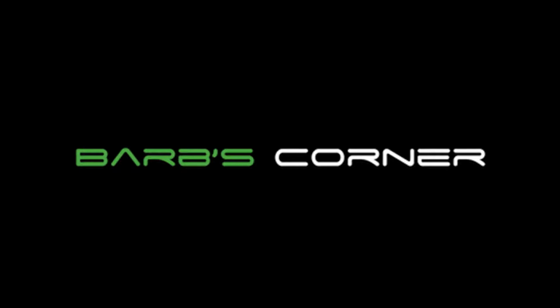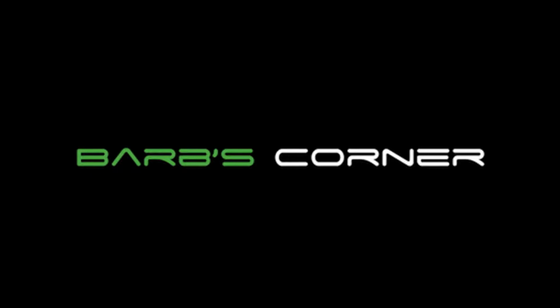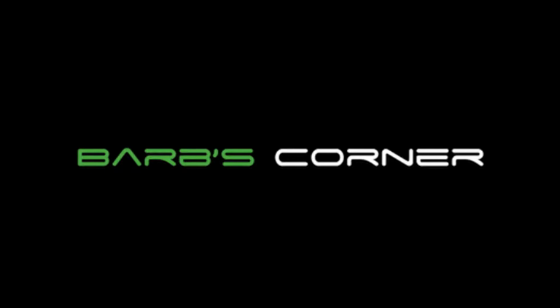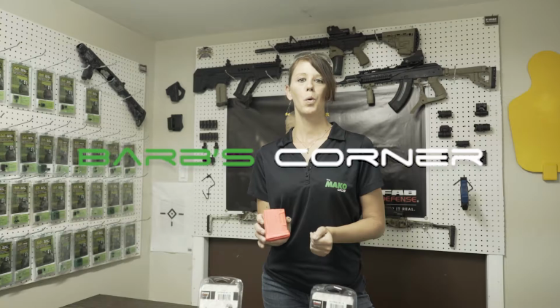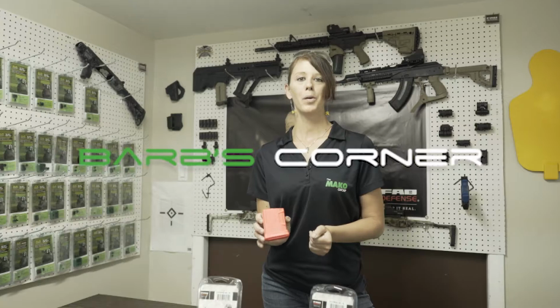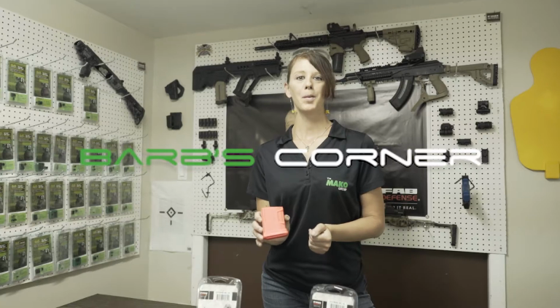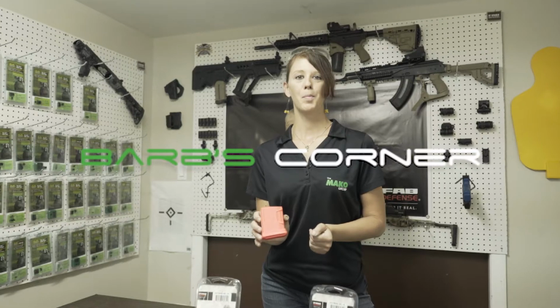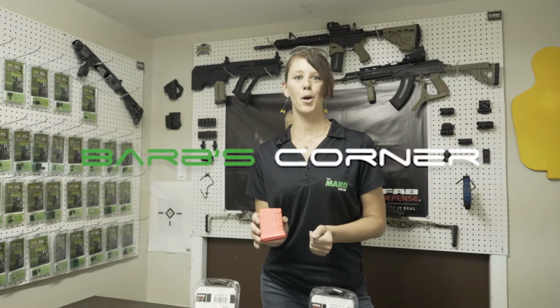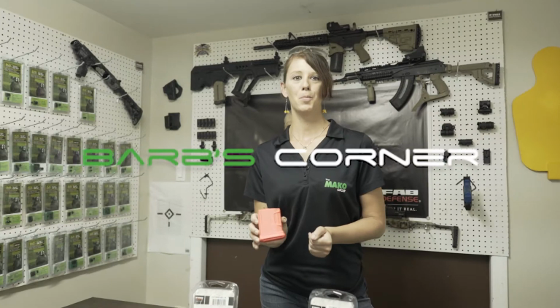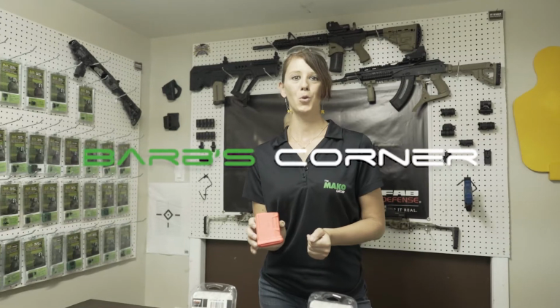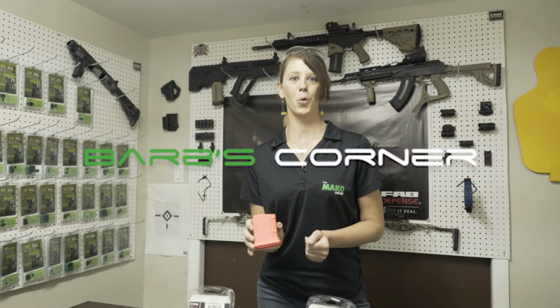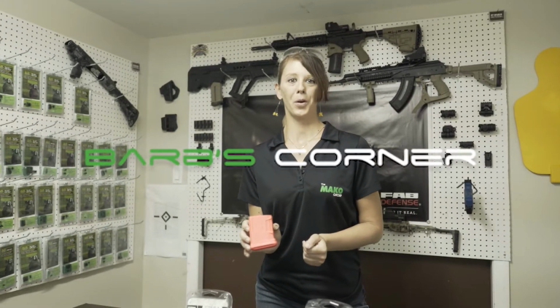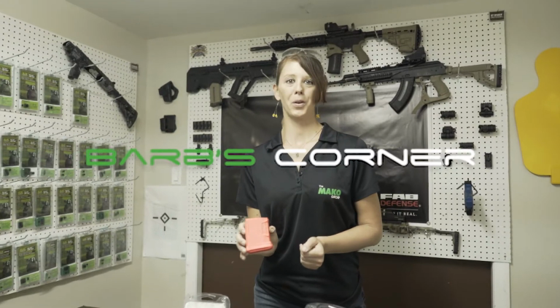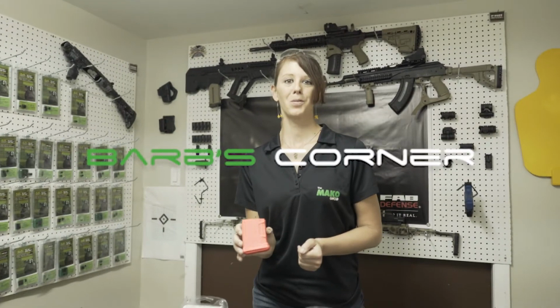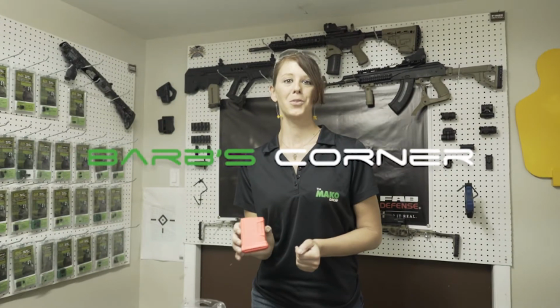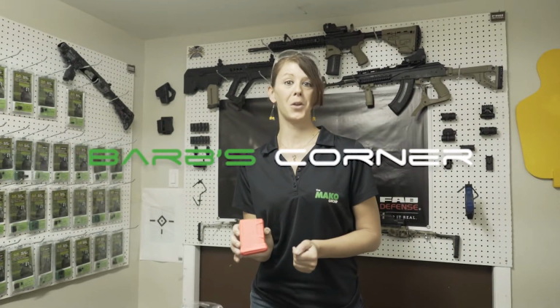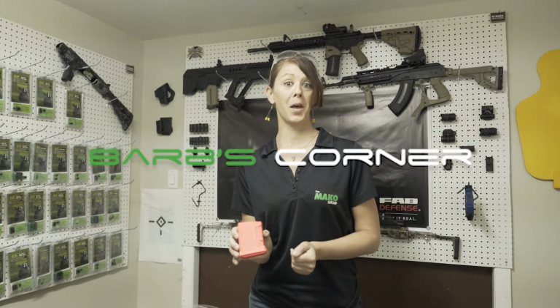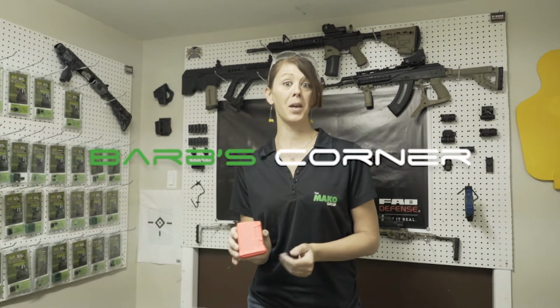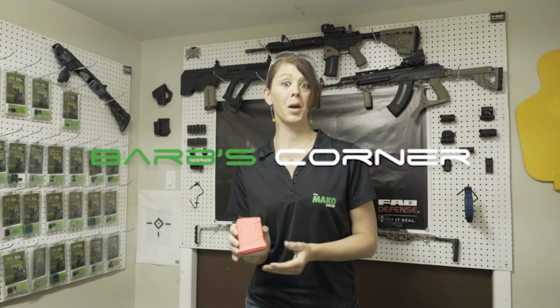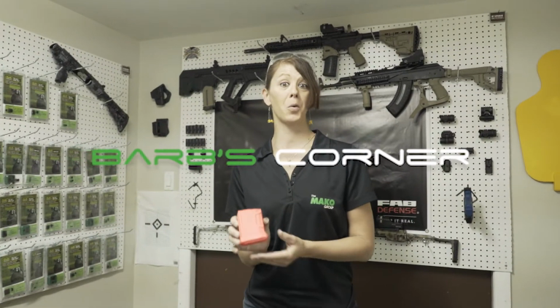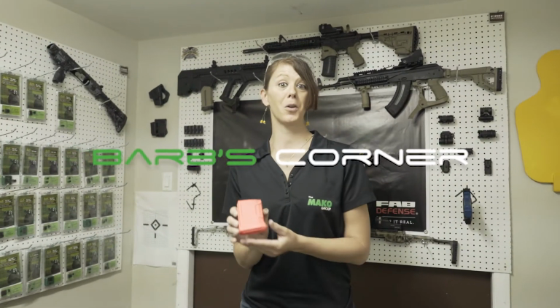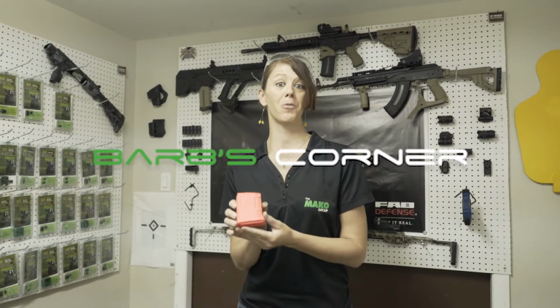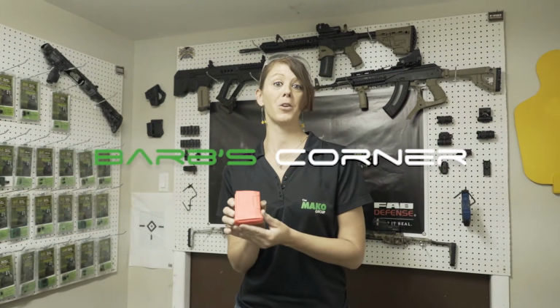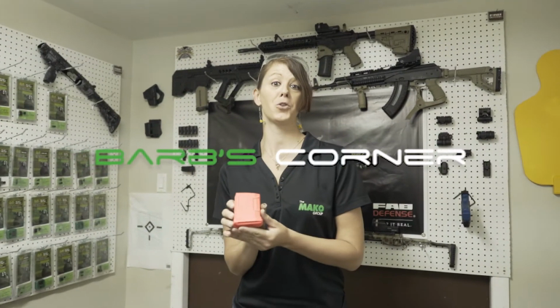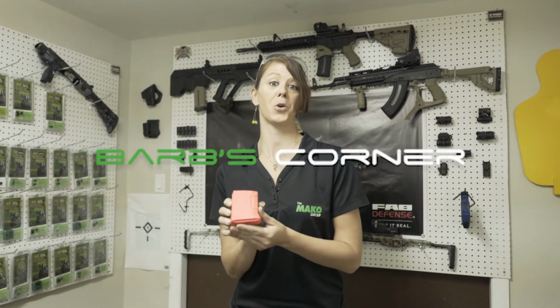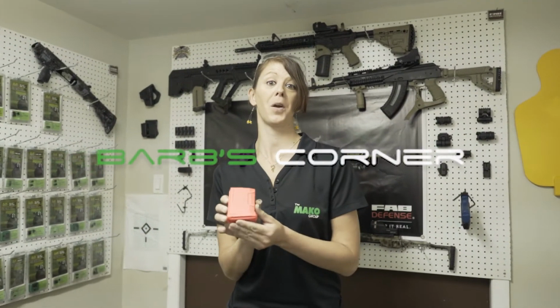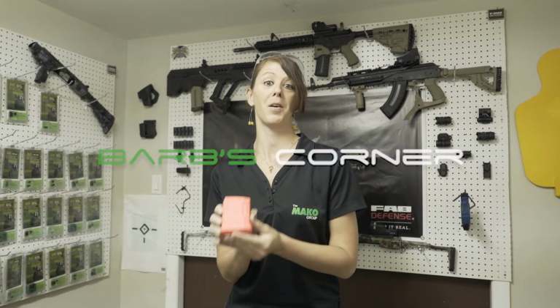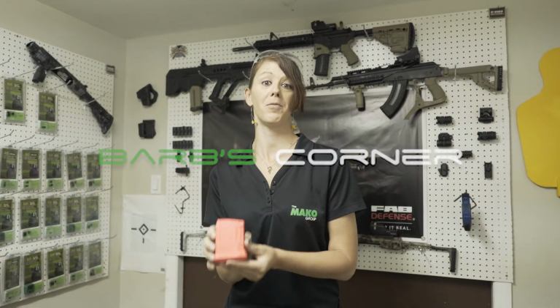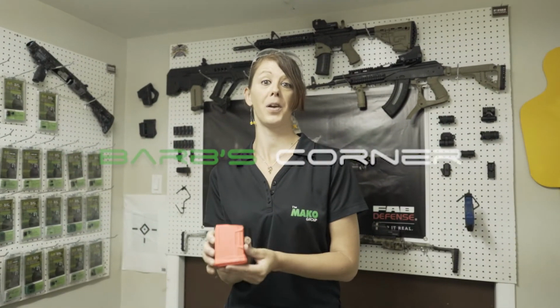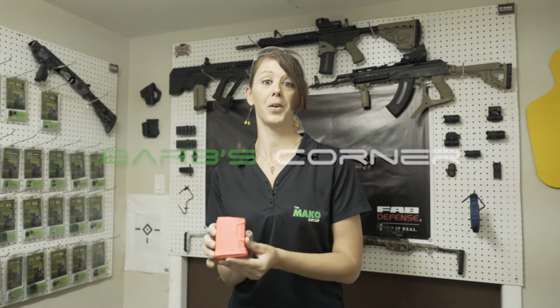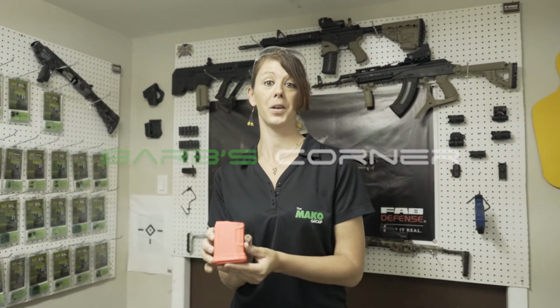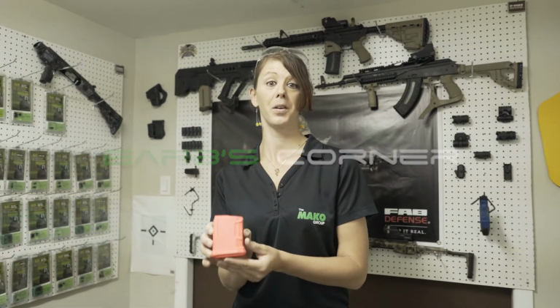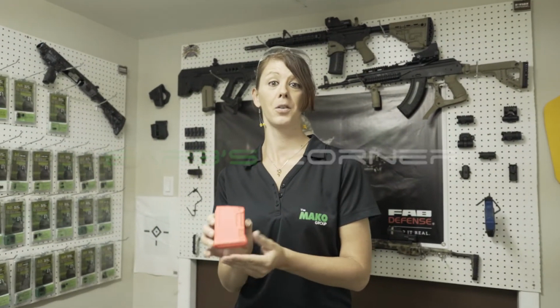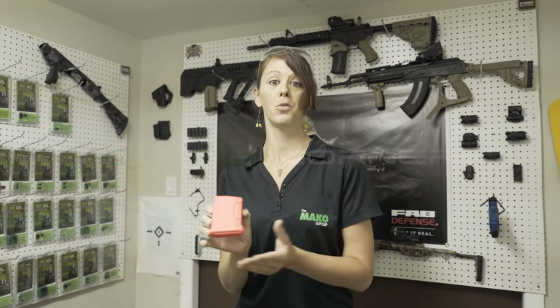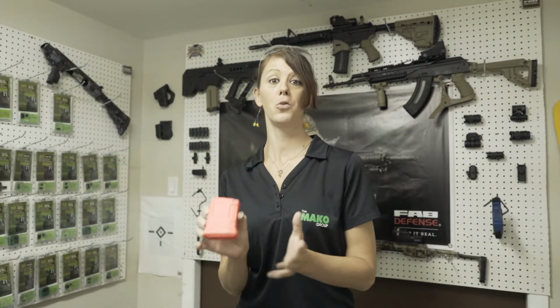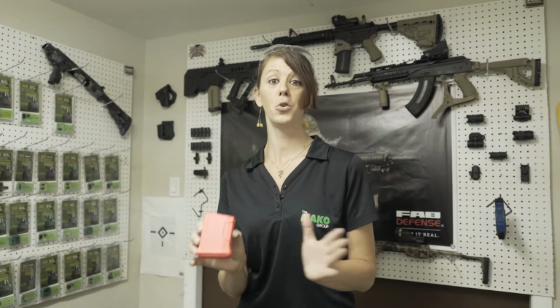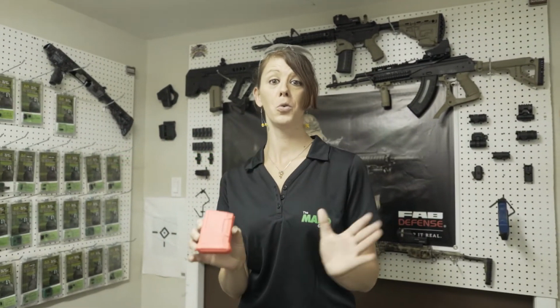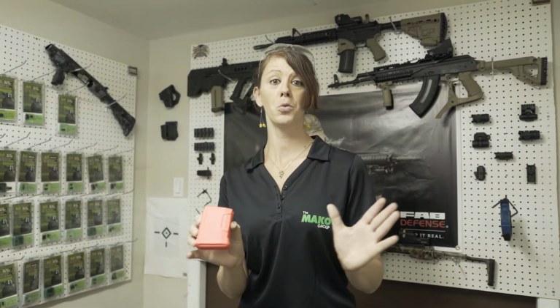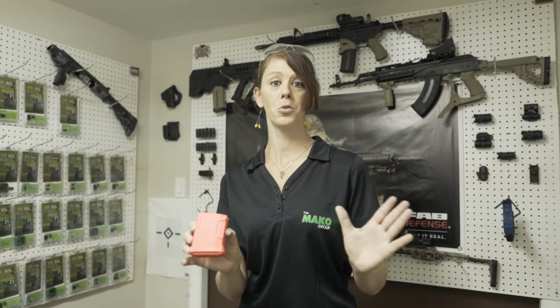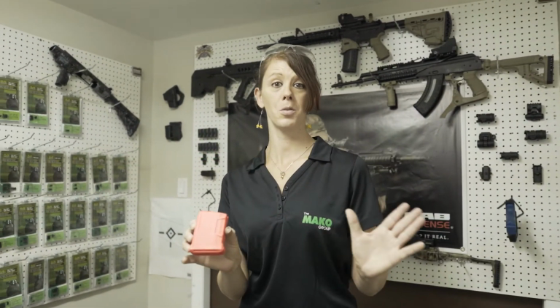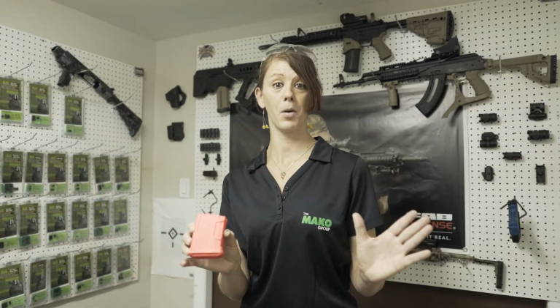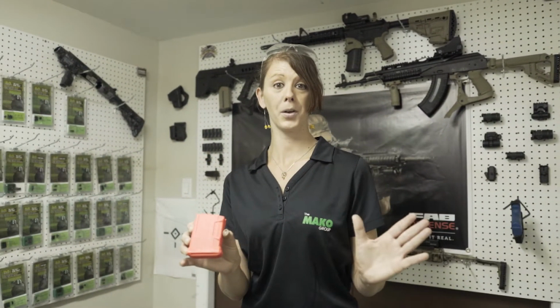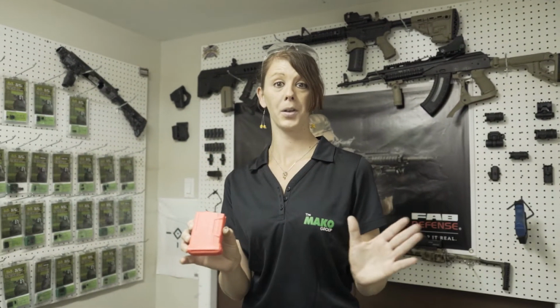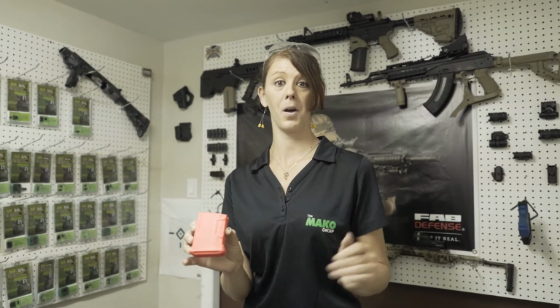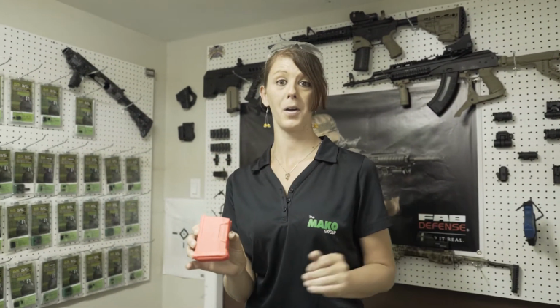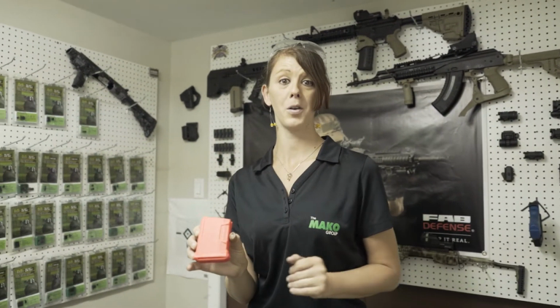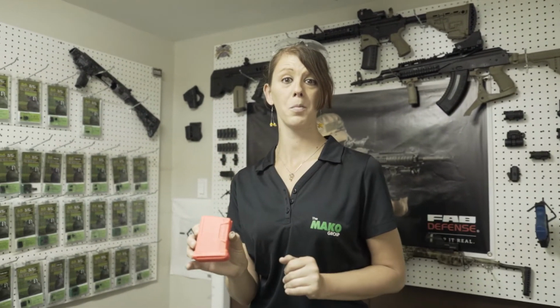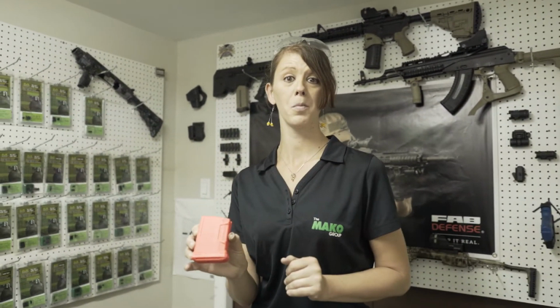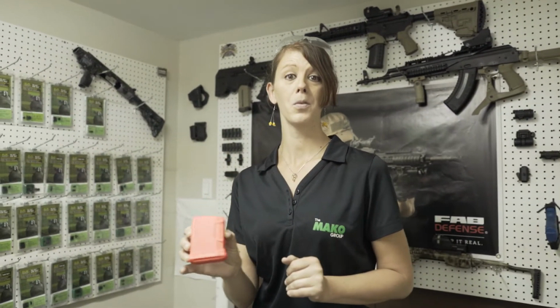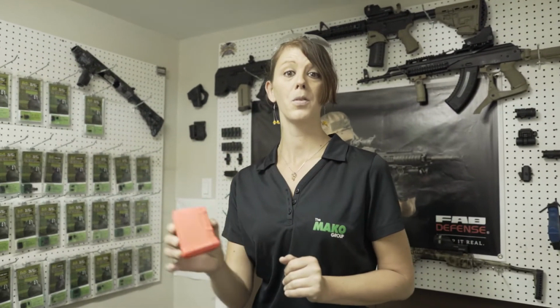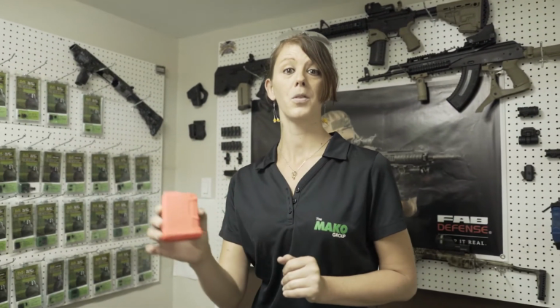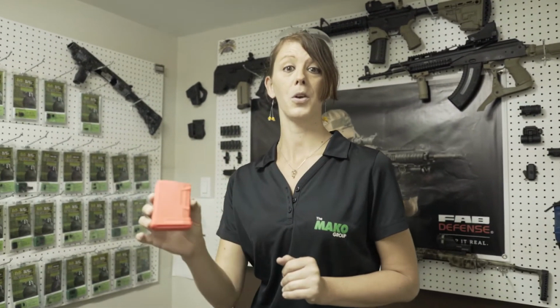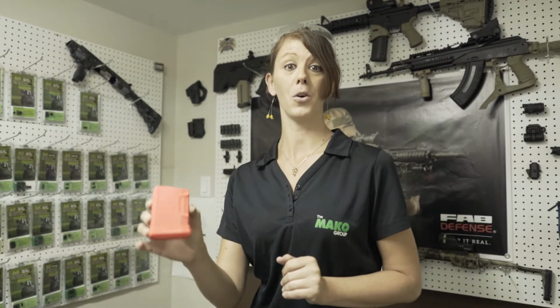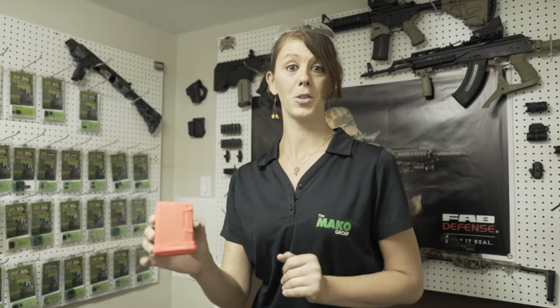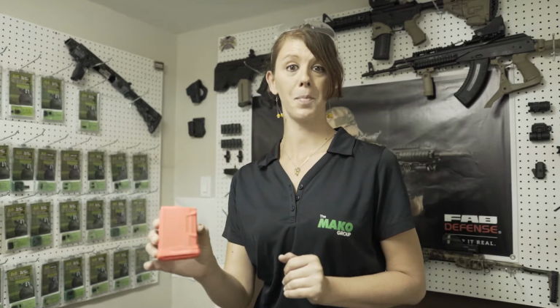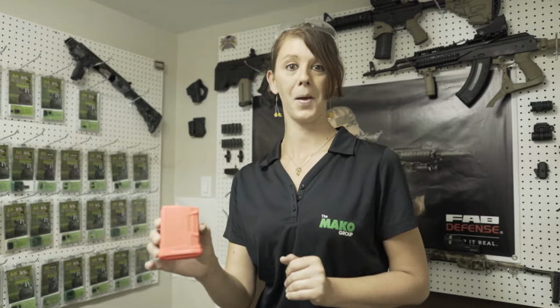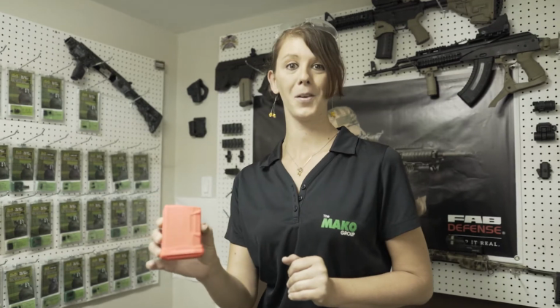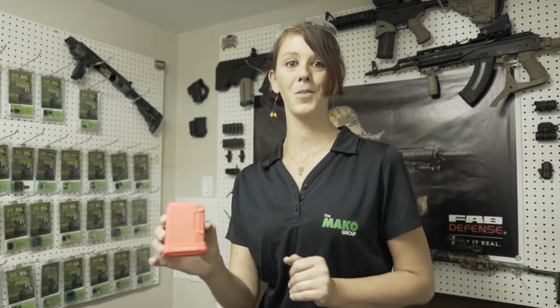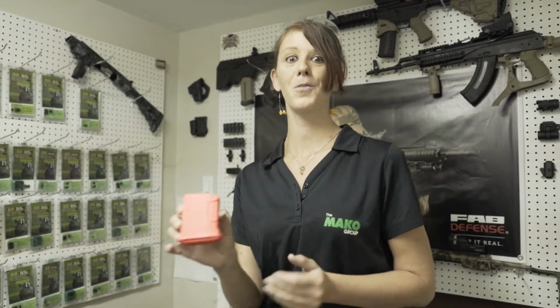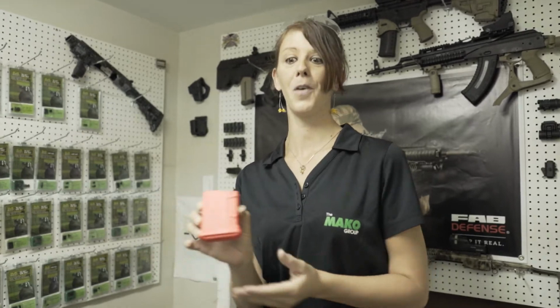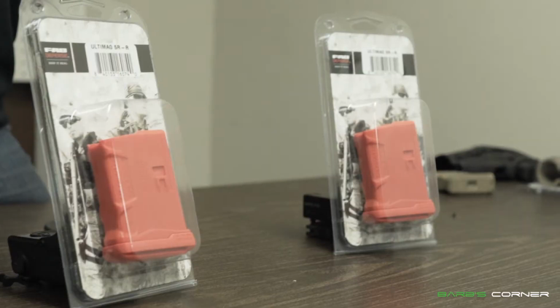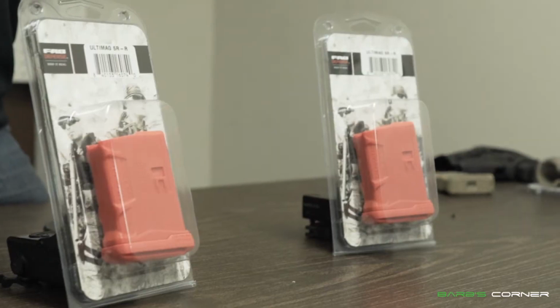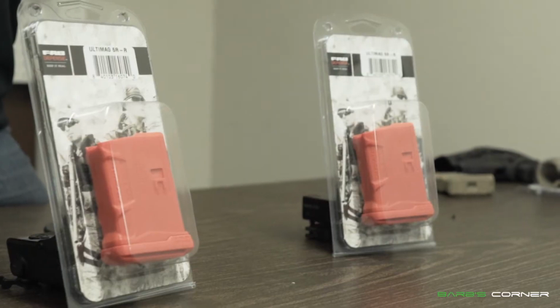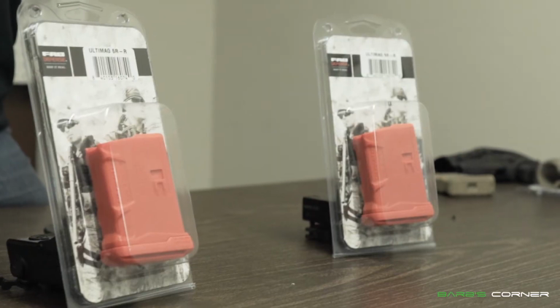Welcome to Barb's Corner. Today I want to feature a very new to the market item, the Ultimac 5R.